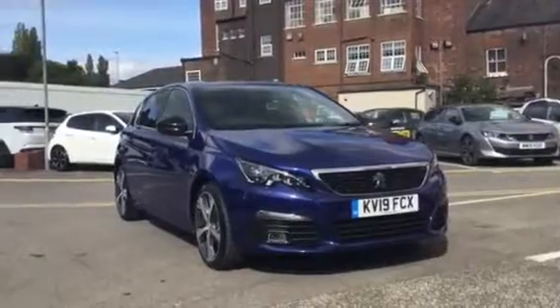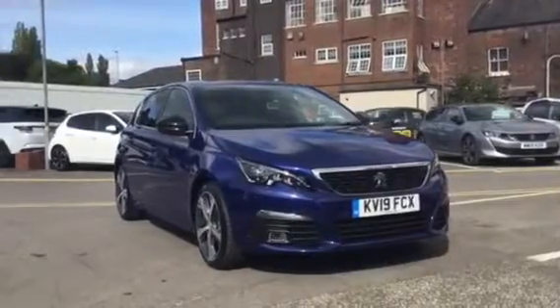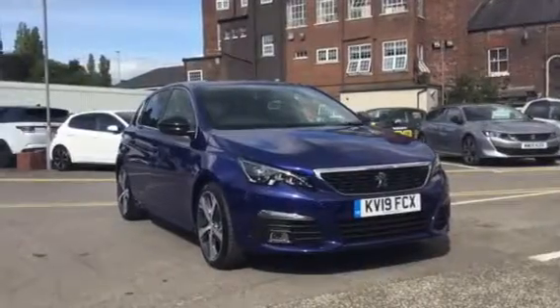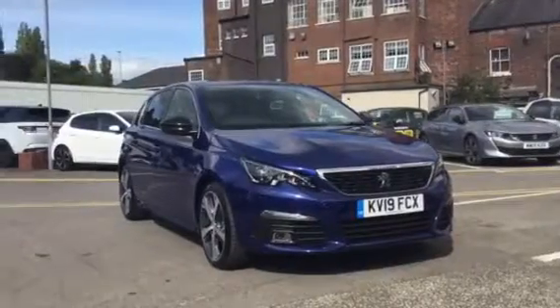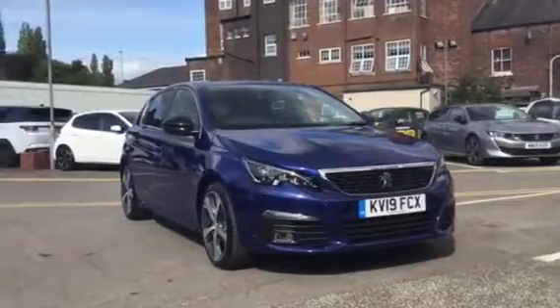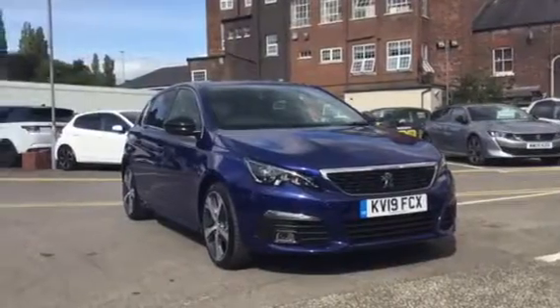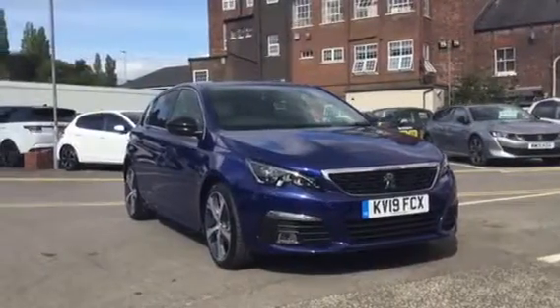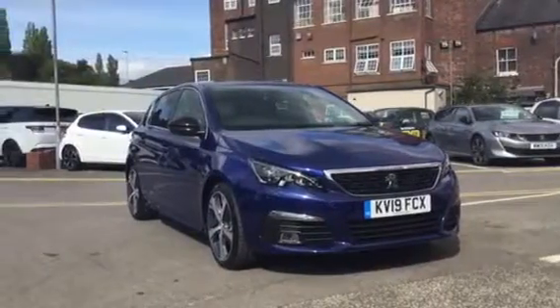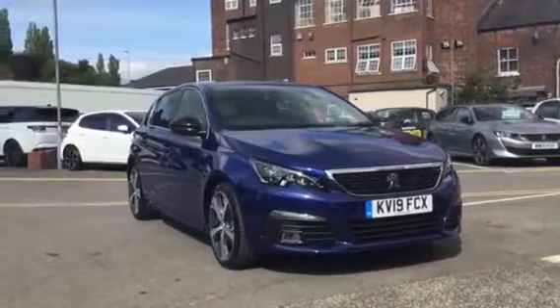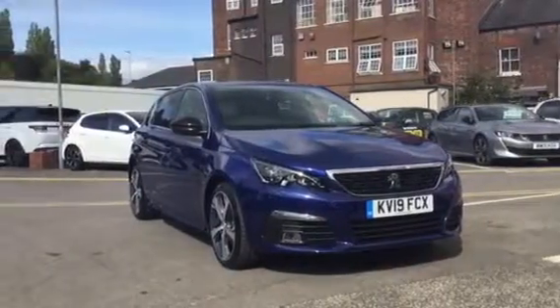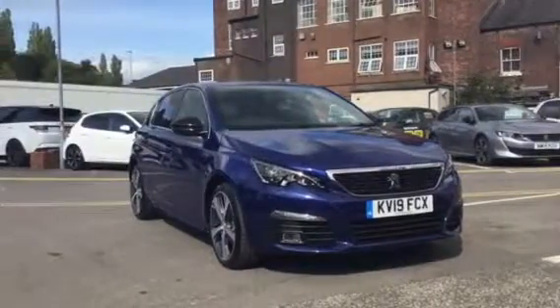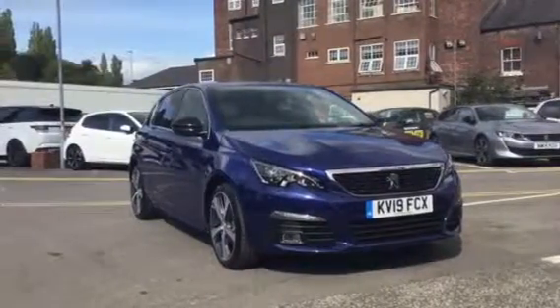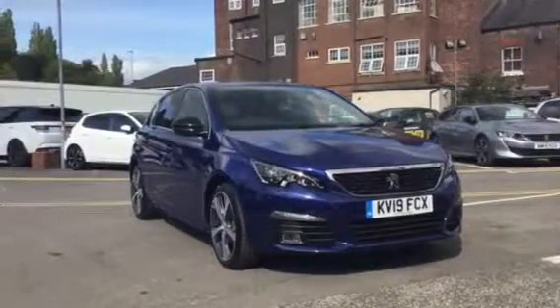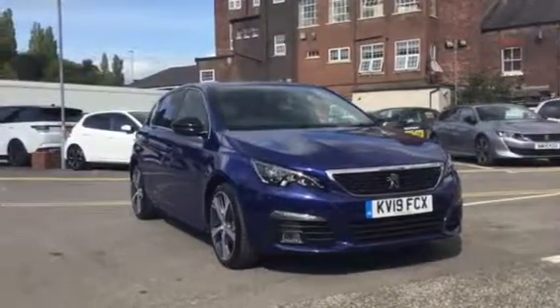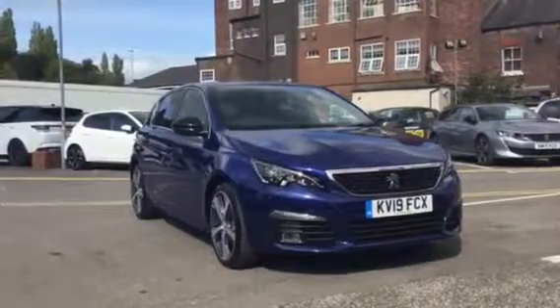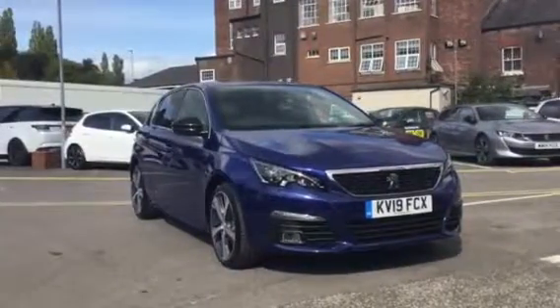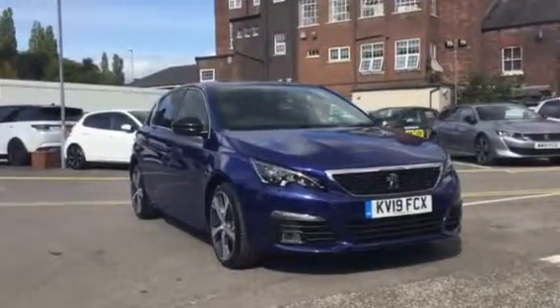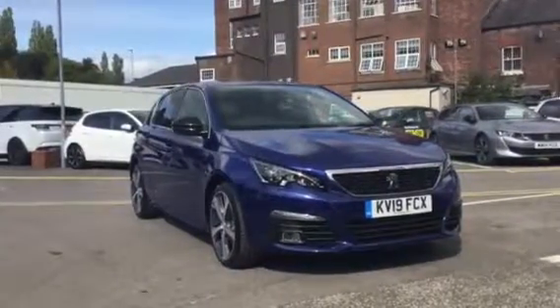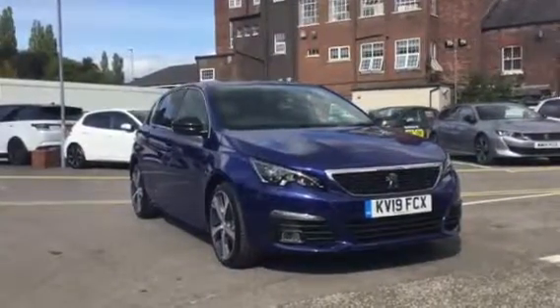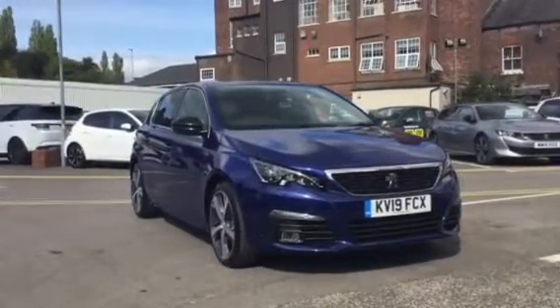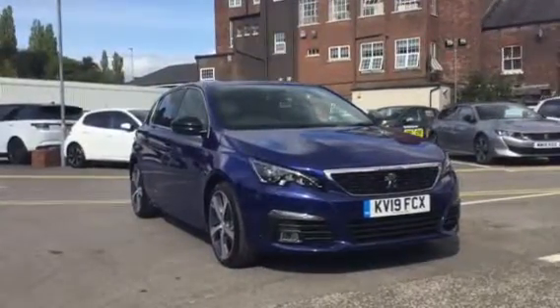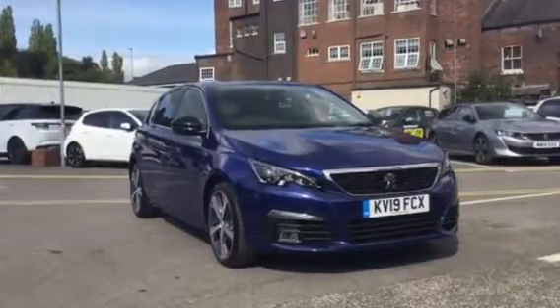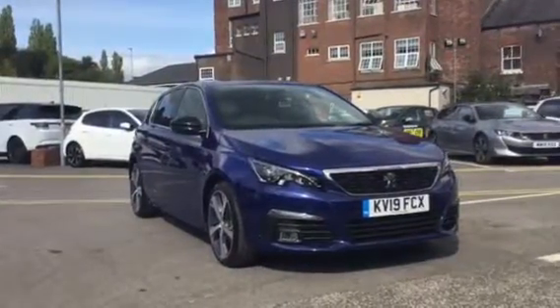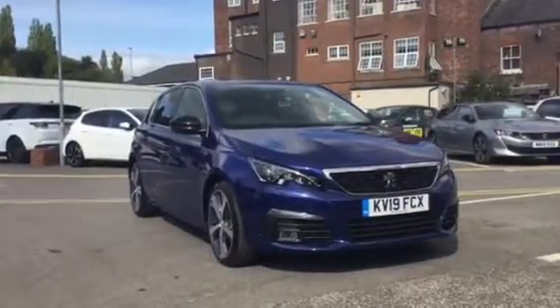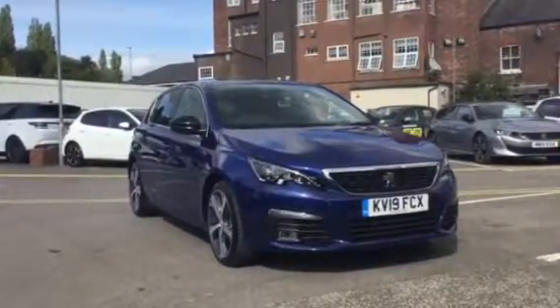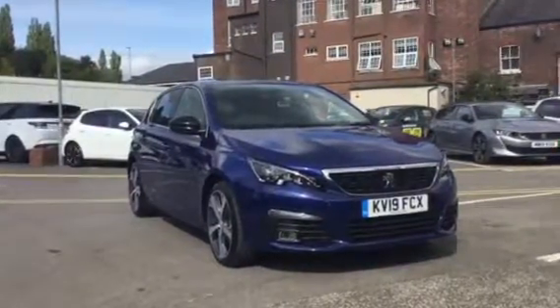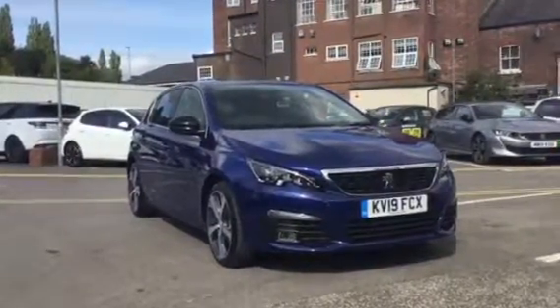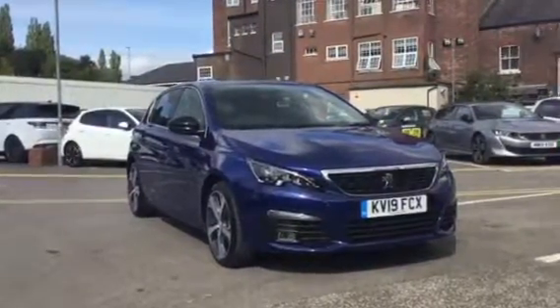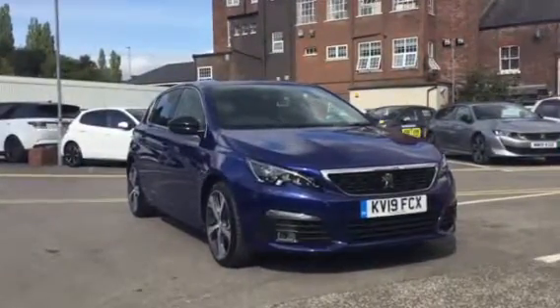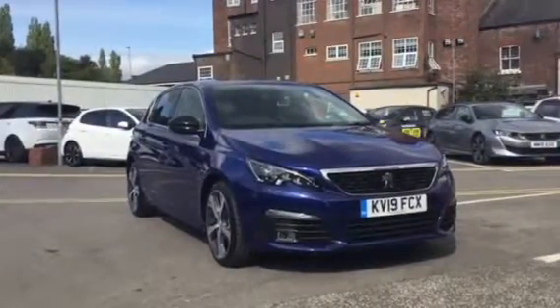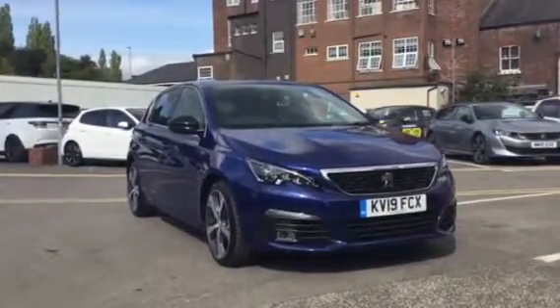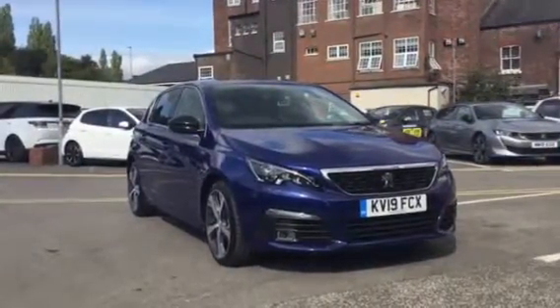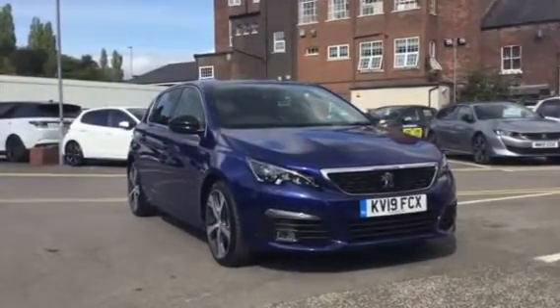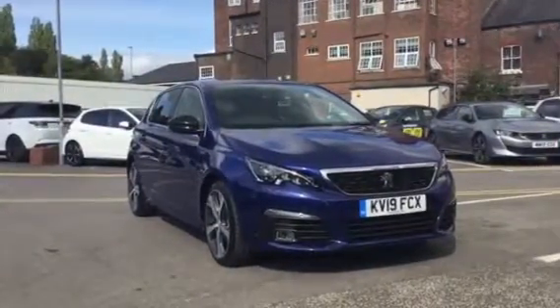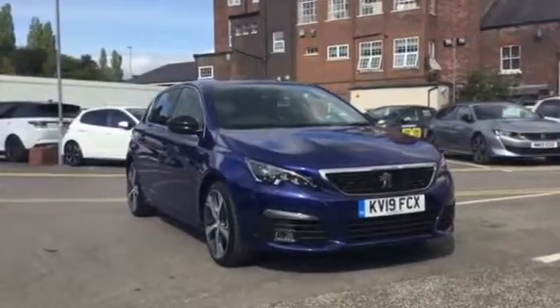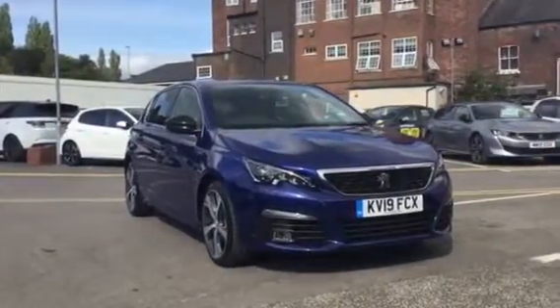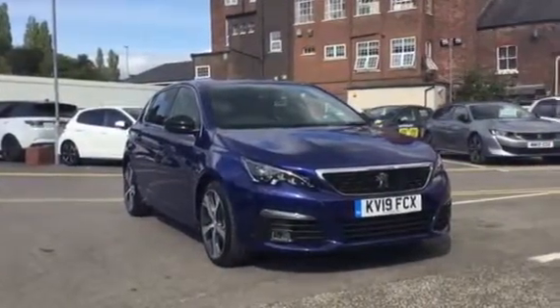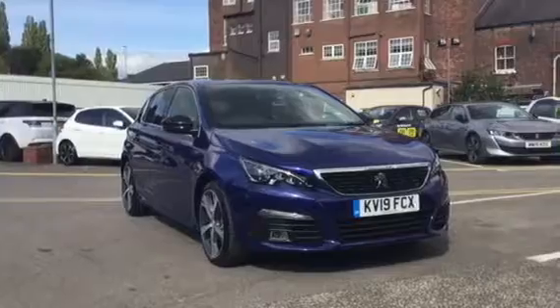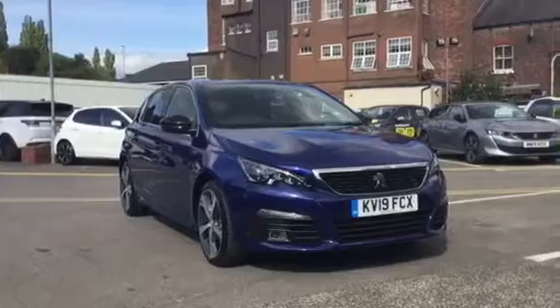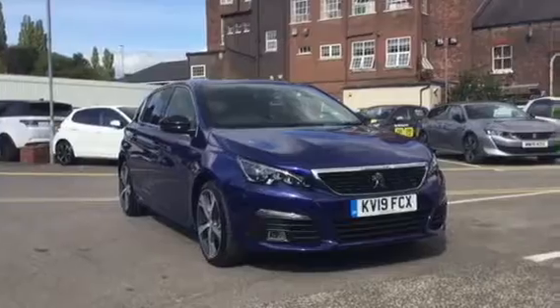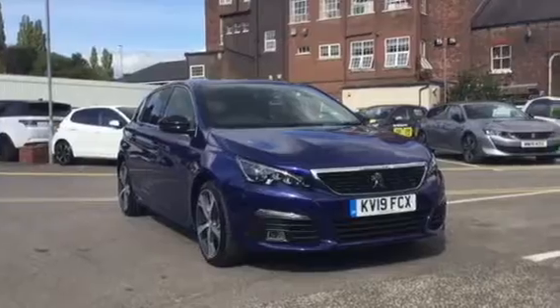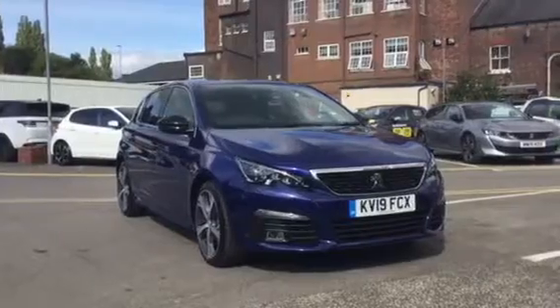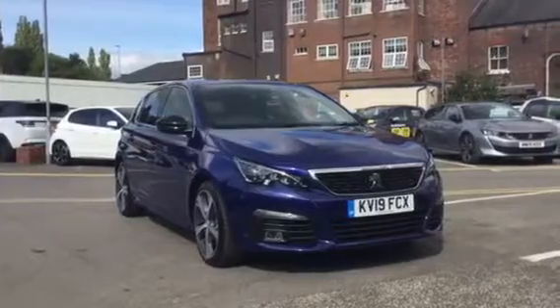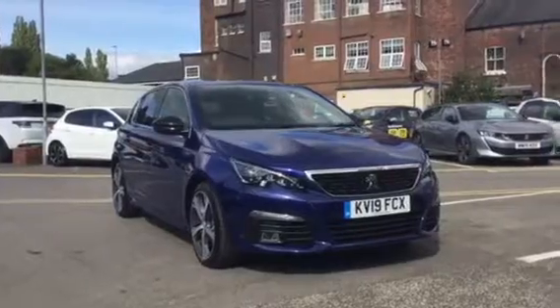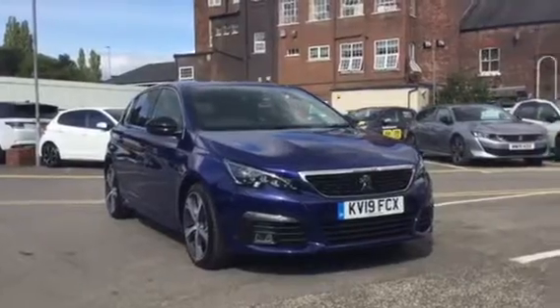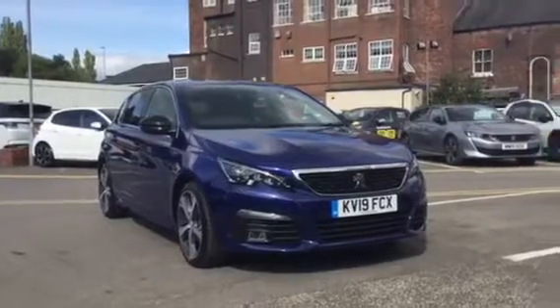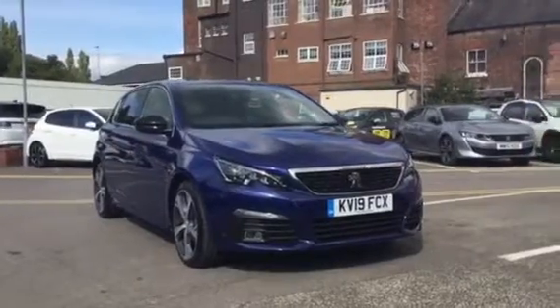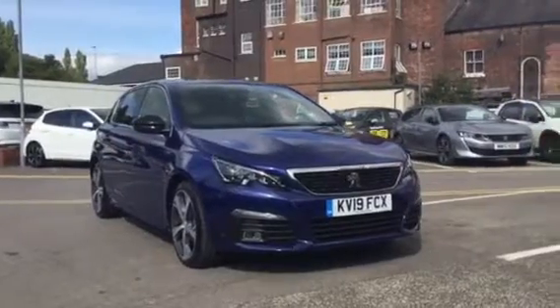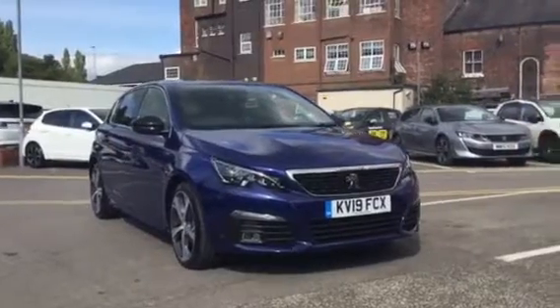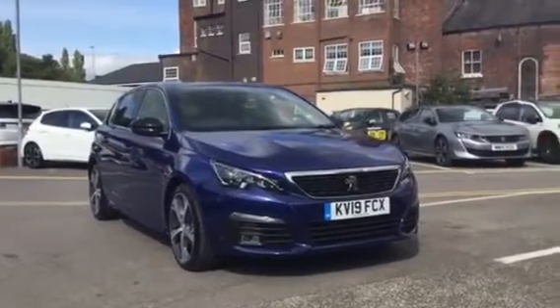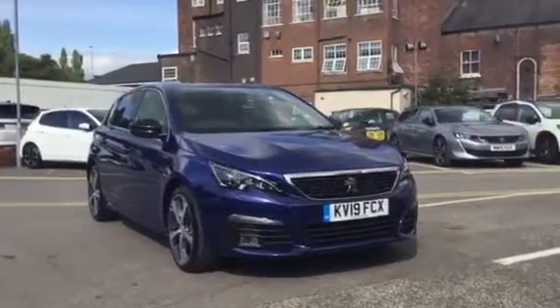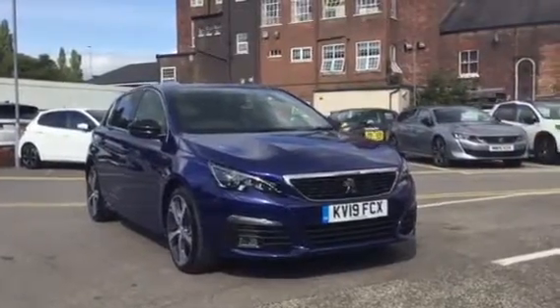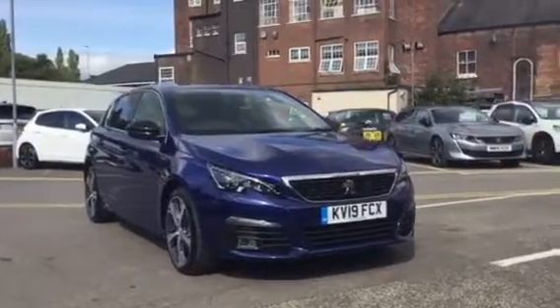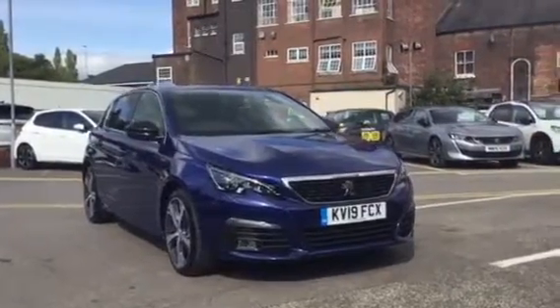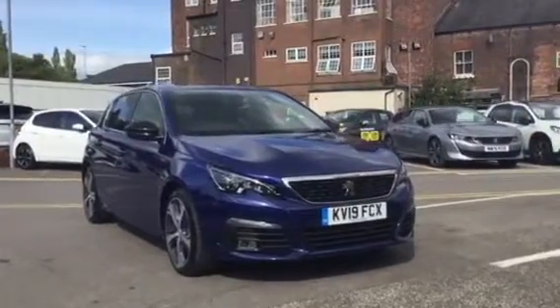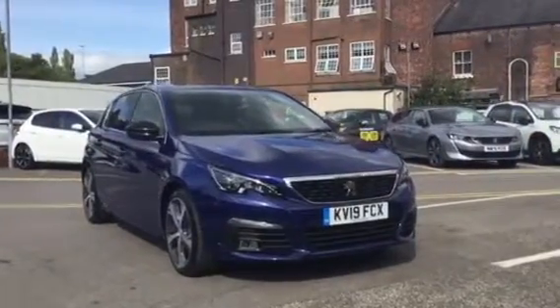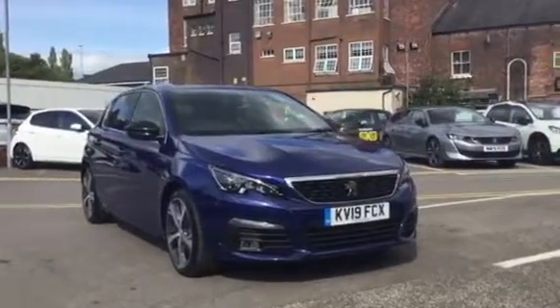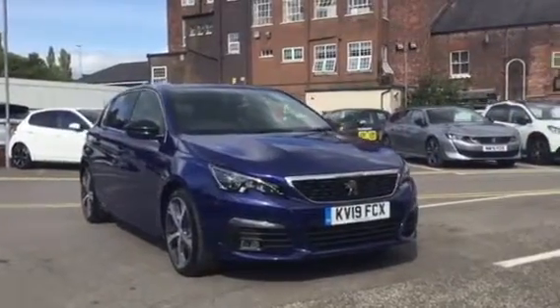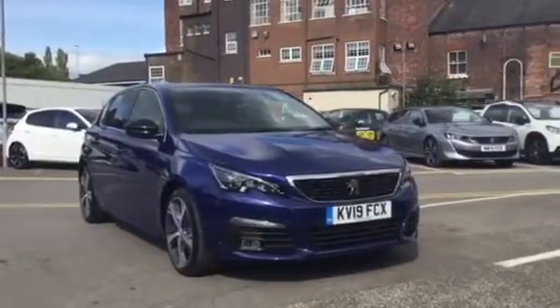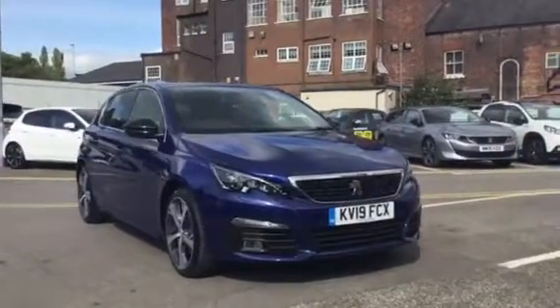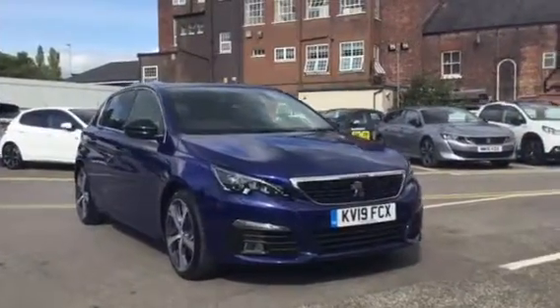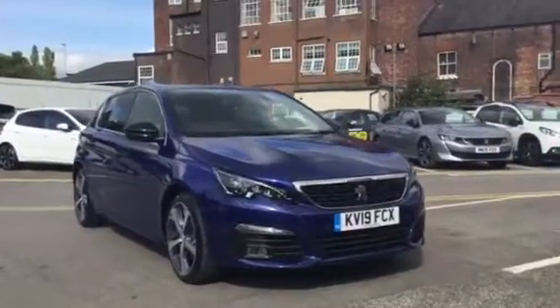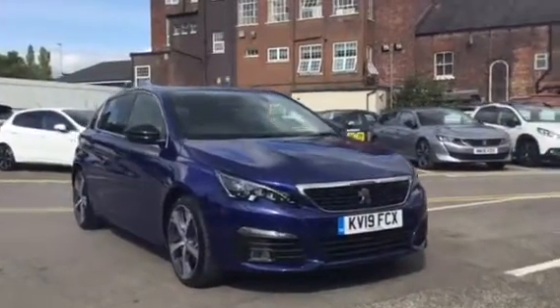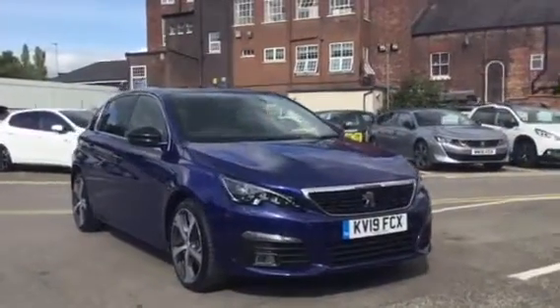Hi, I'm Anthony at JJ Cookson. I'm going to show you around this 308 GT Line and what main features come along with it.